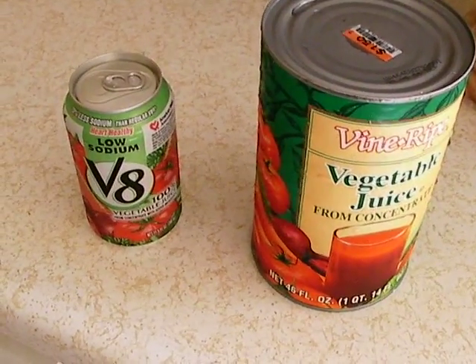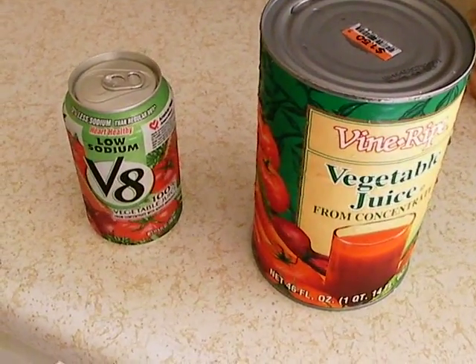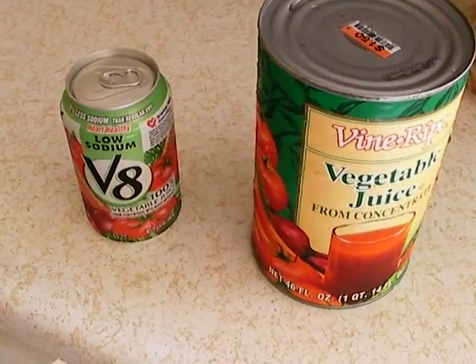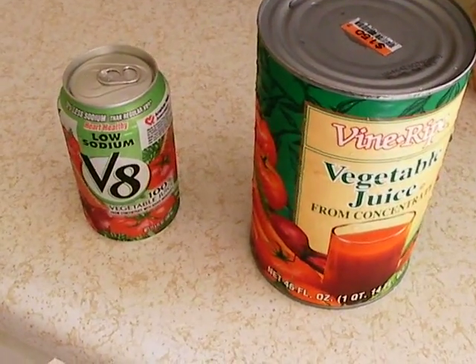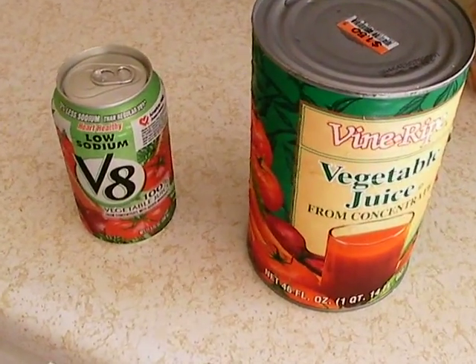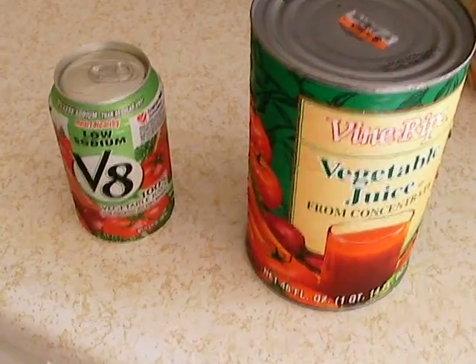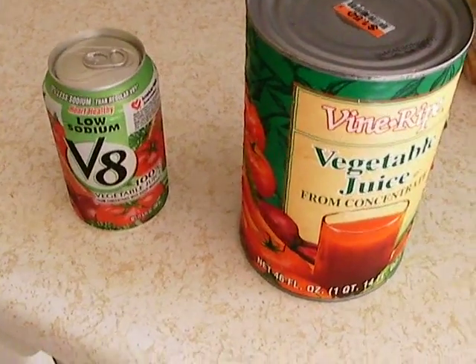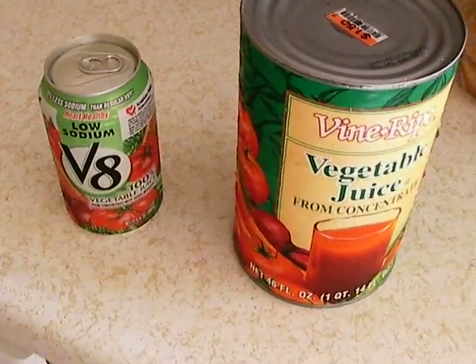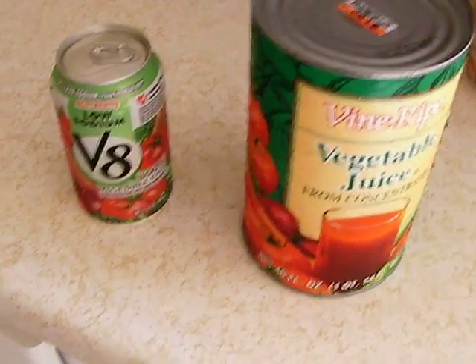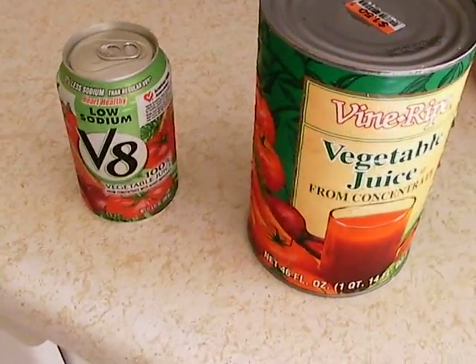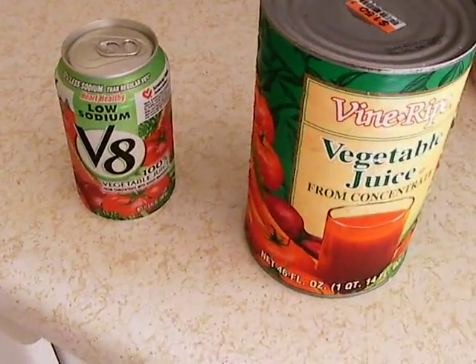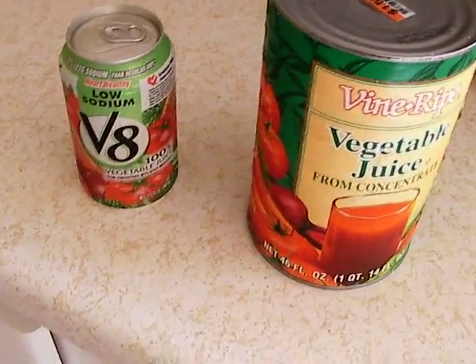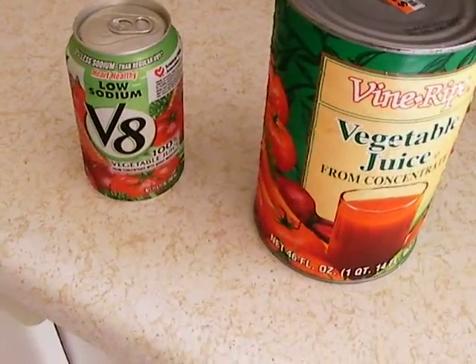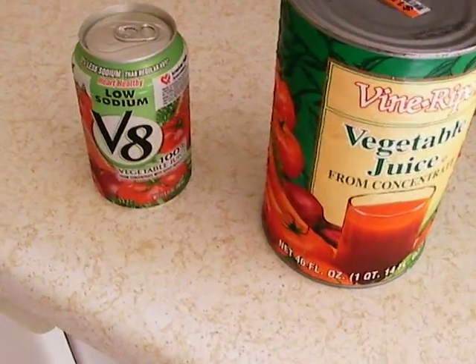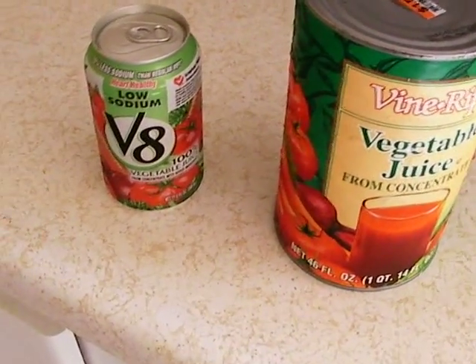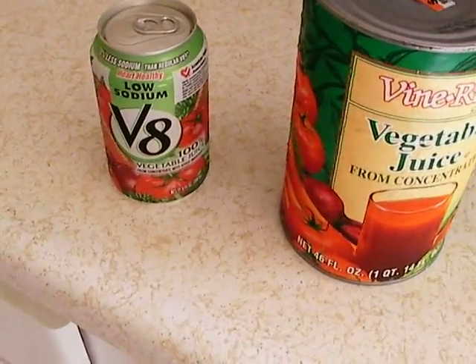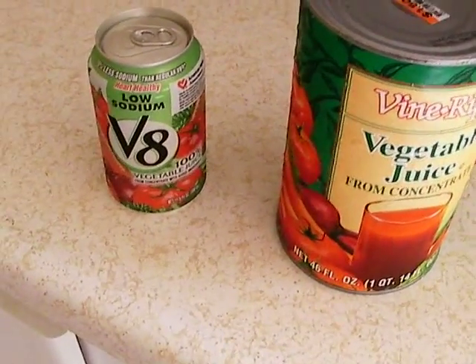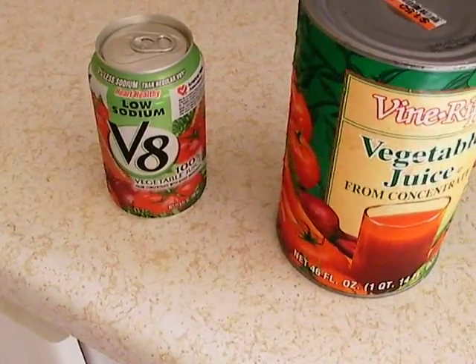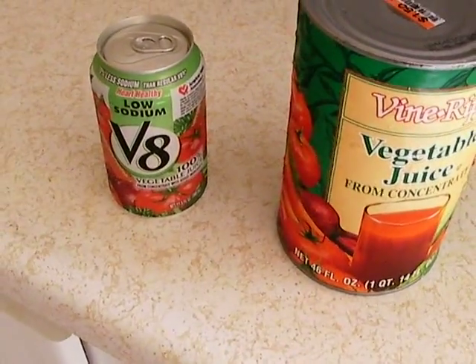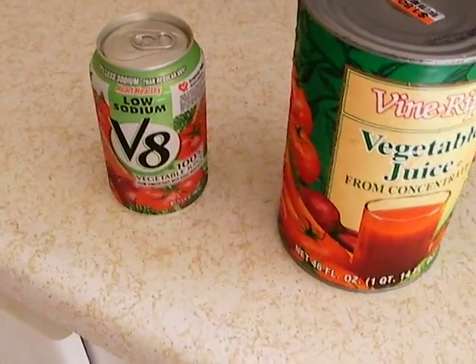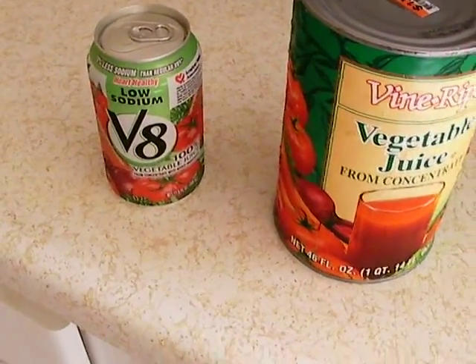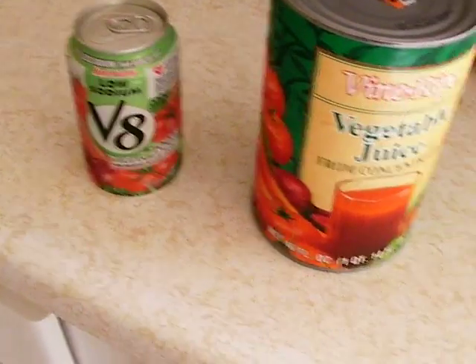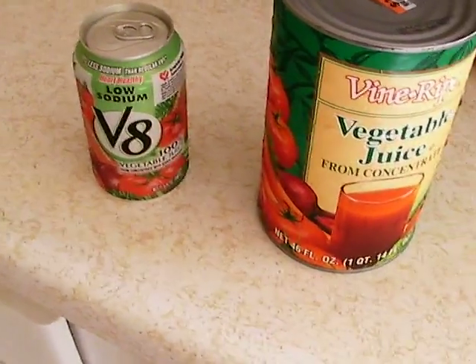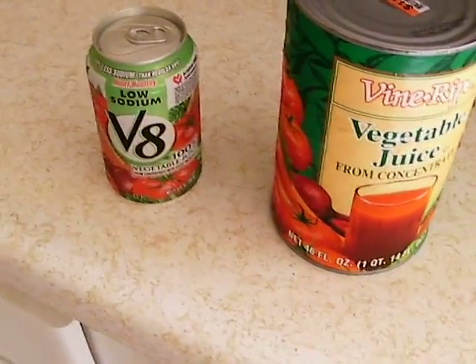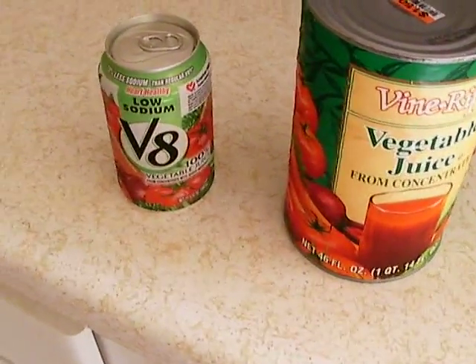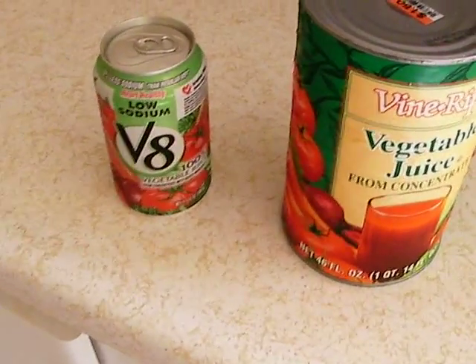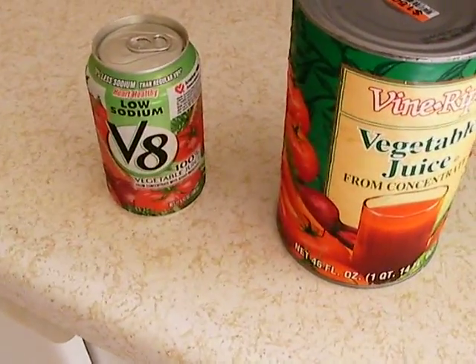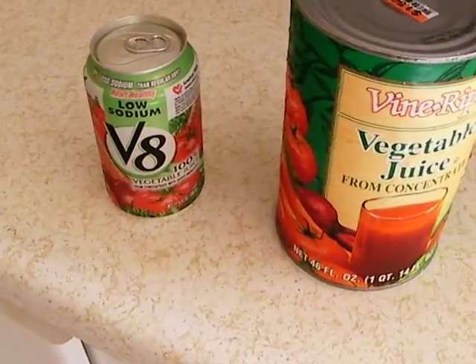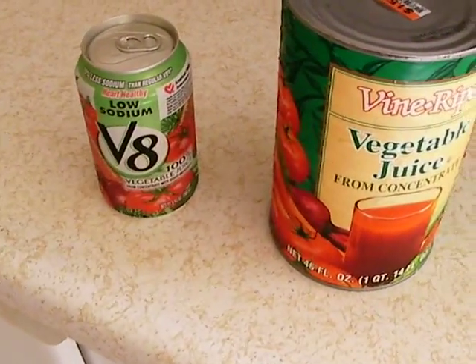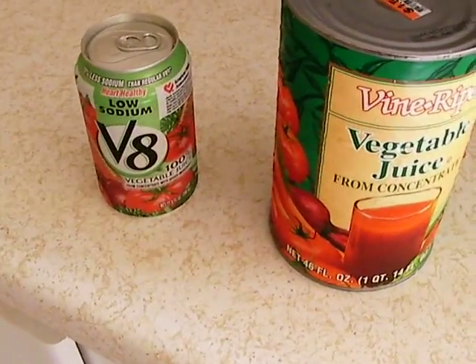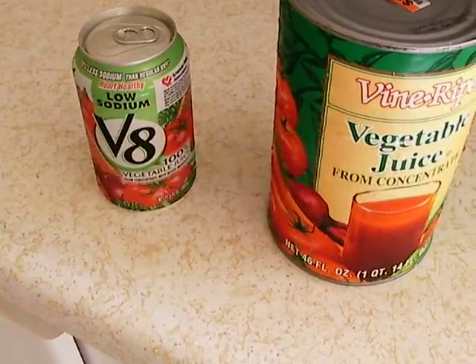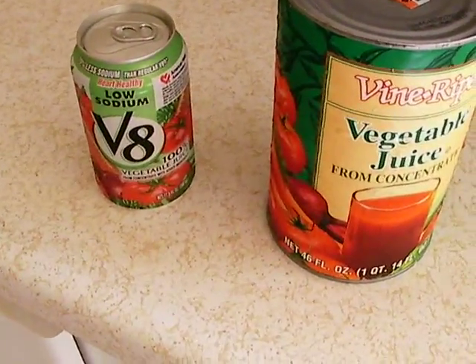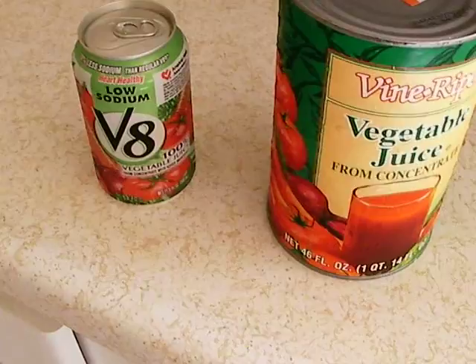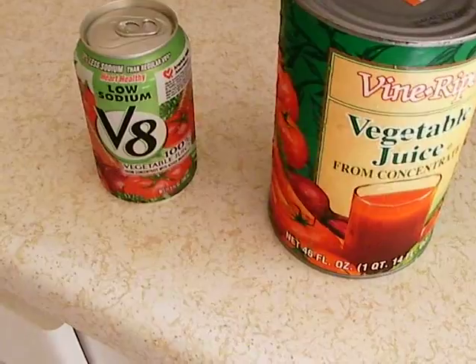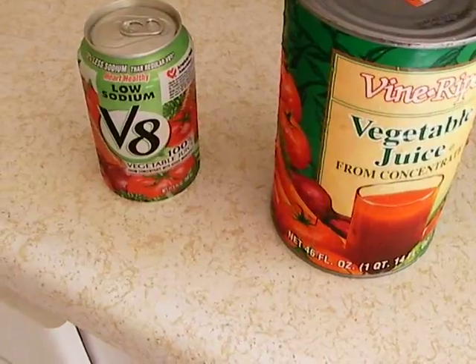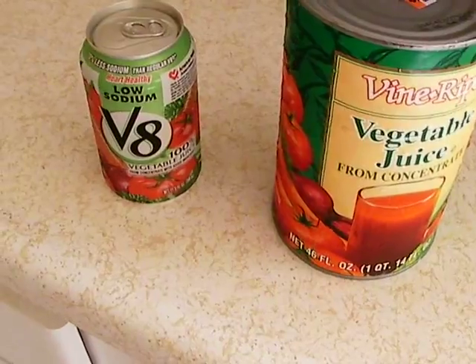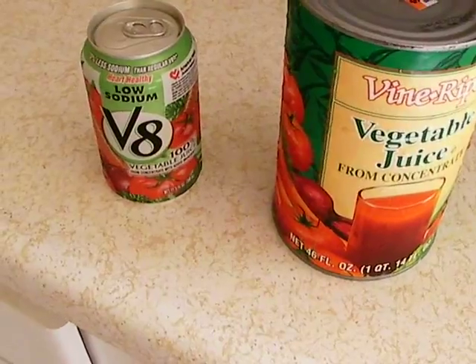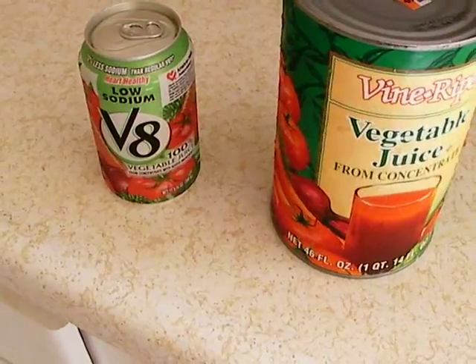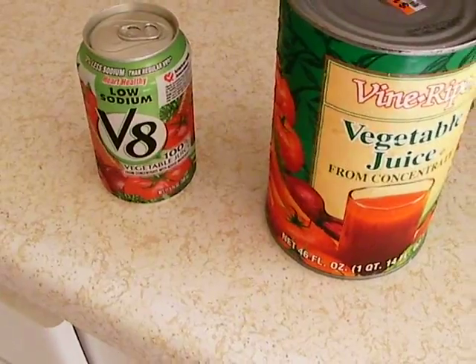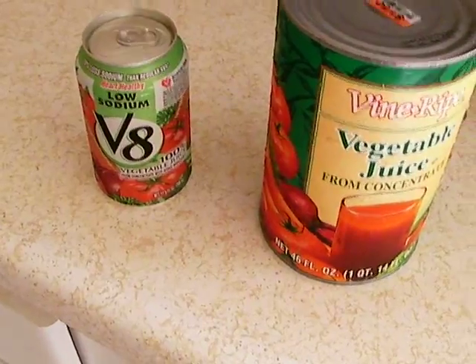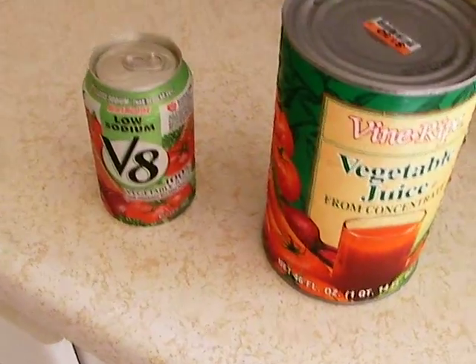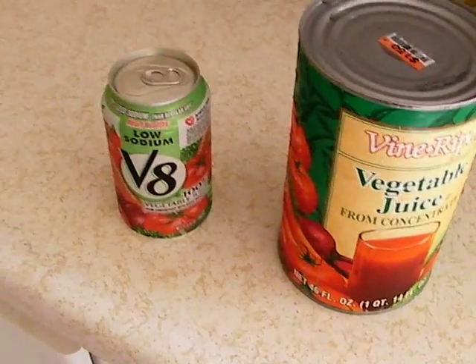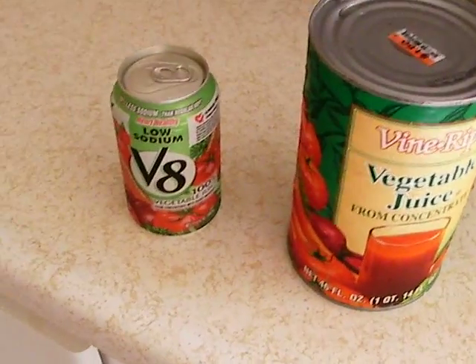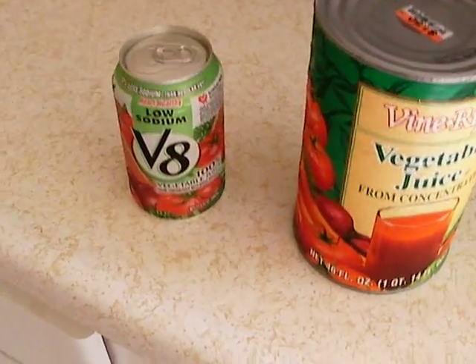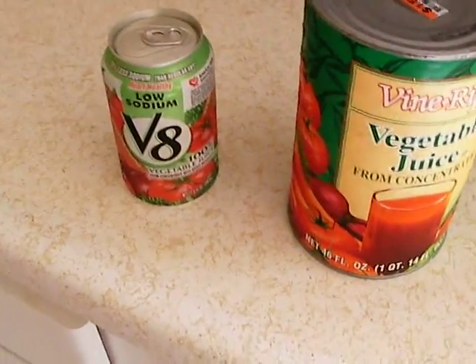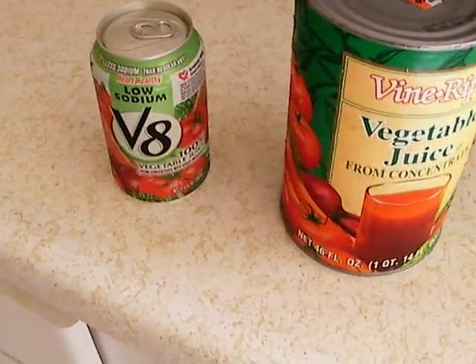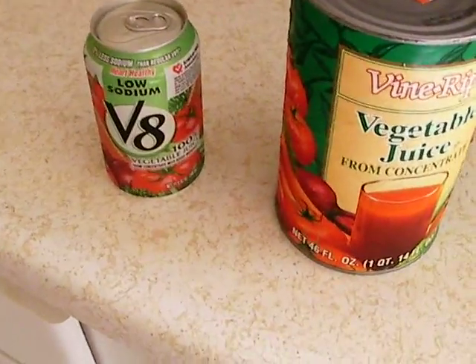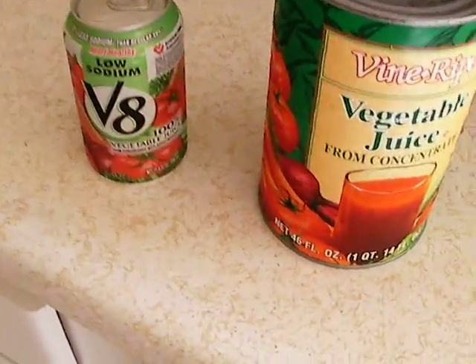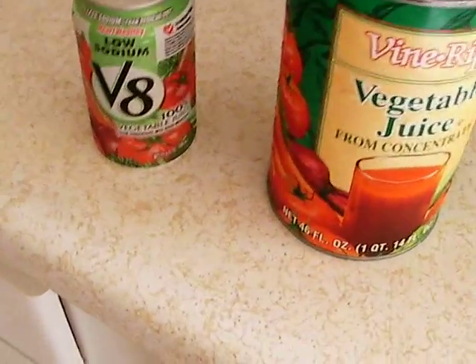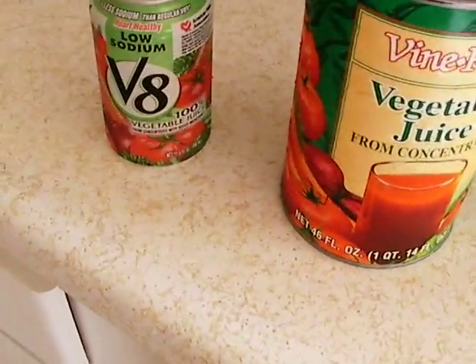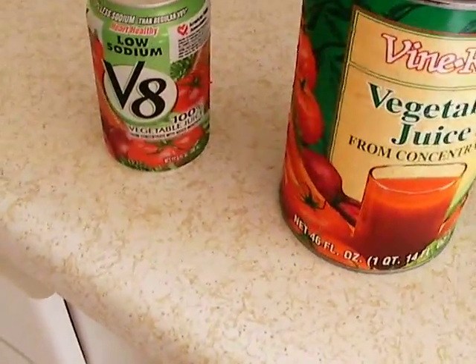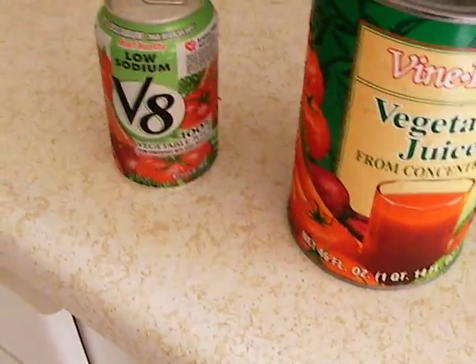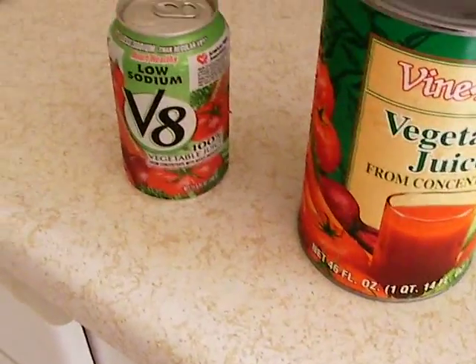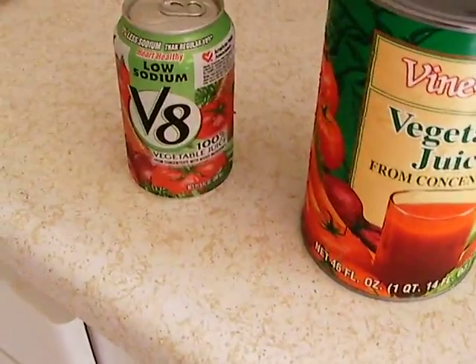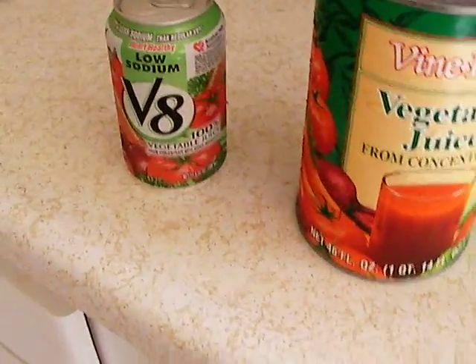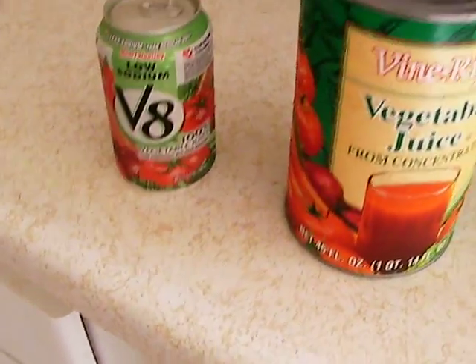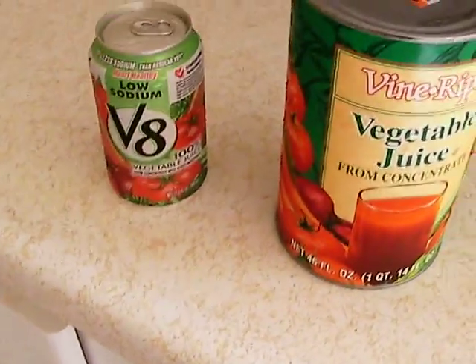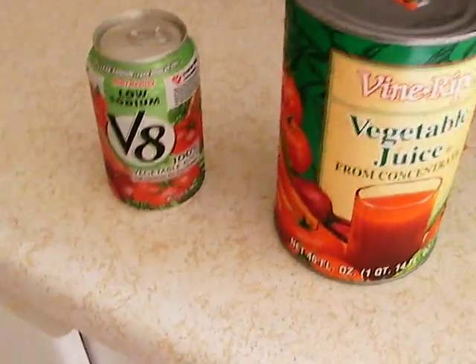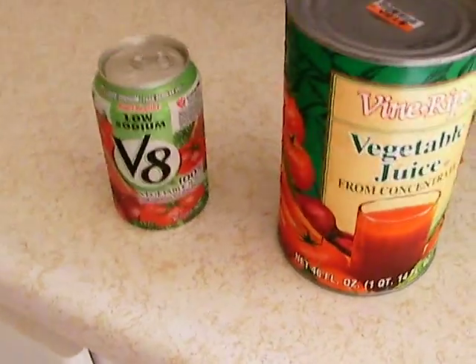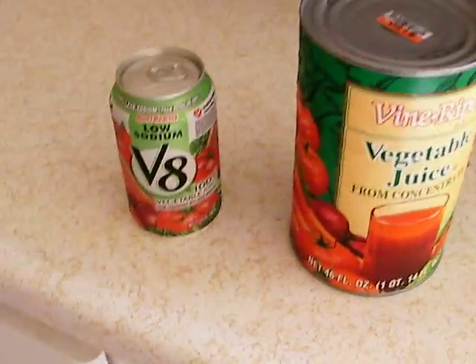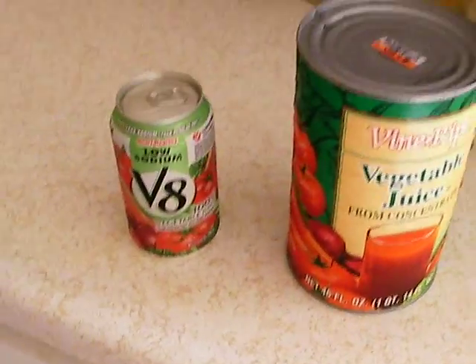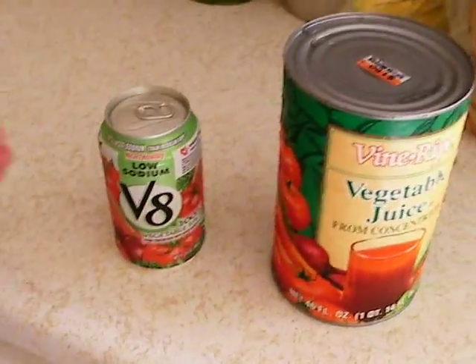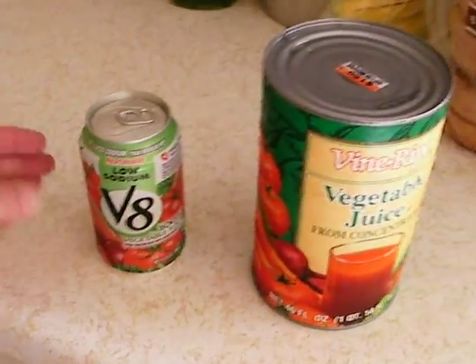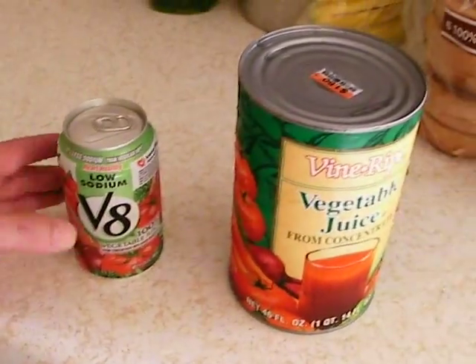Hello and welcome to another product review on sillyreviews.com. Today we're going to be doing a head-to-head comparison.